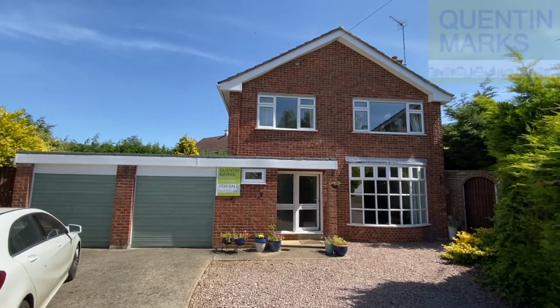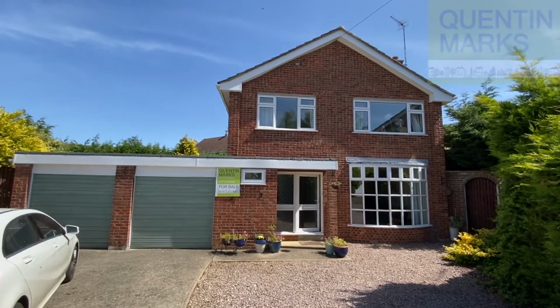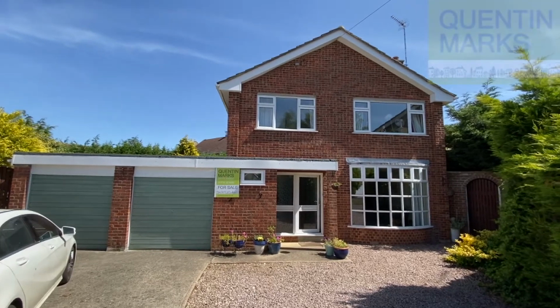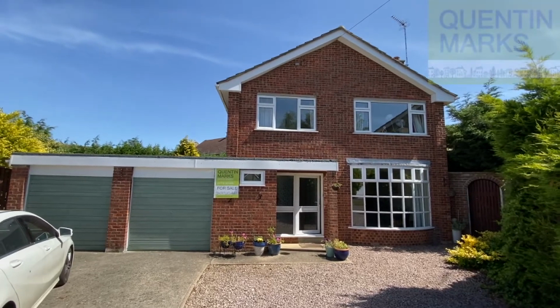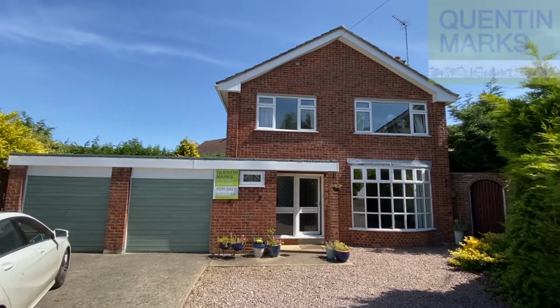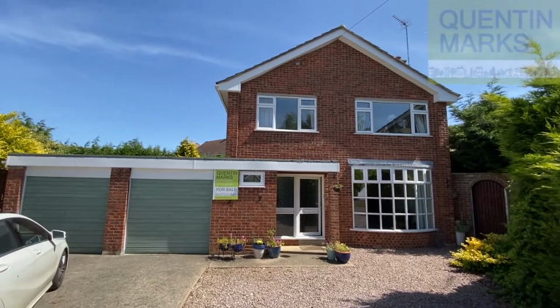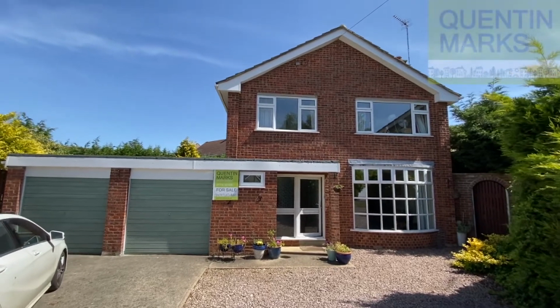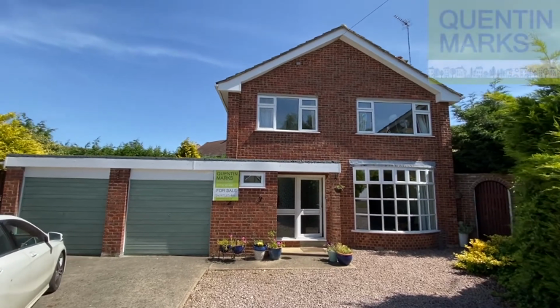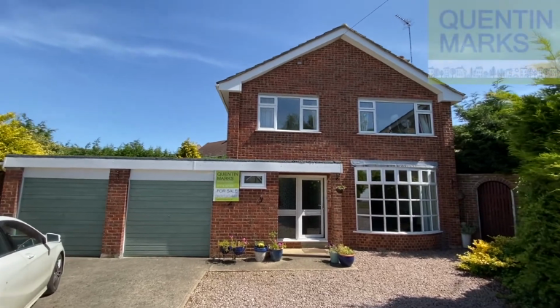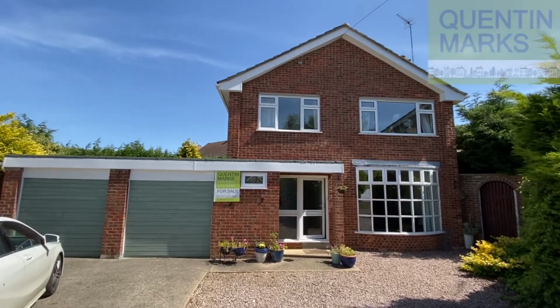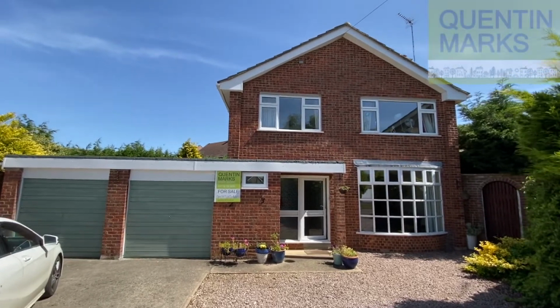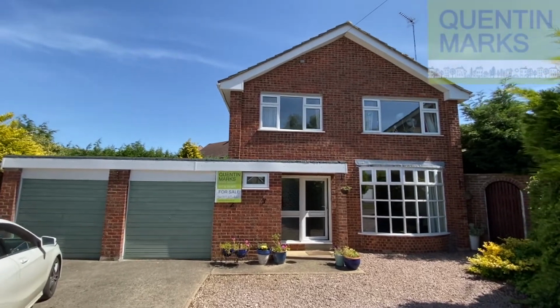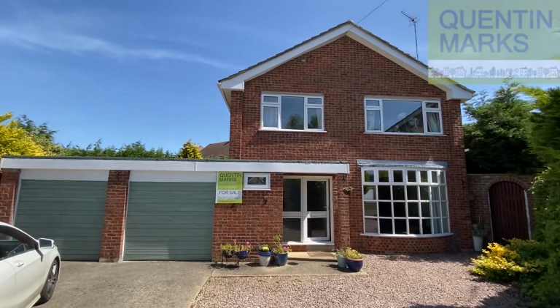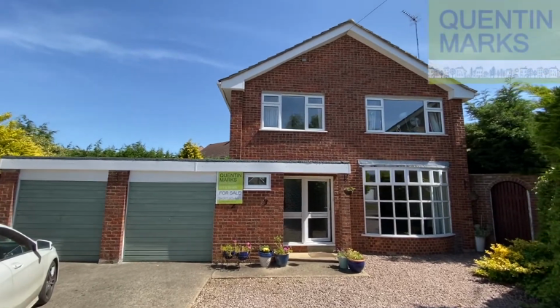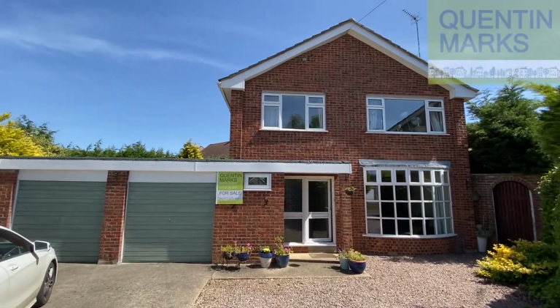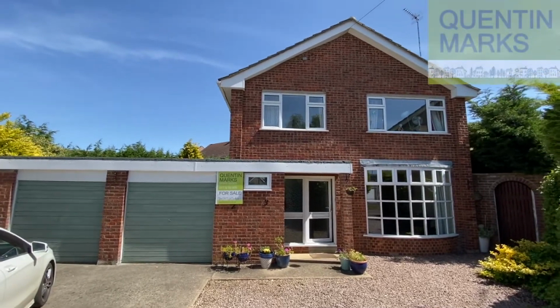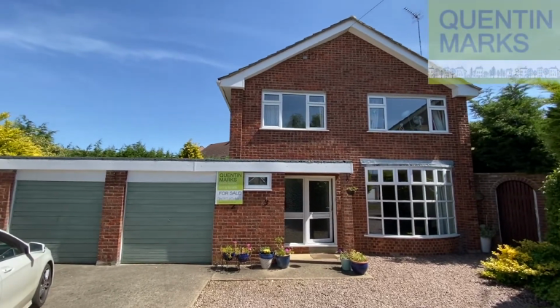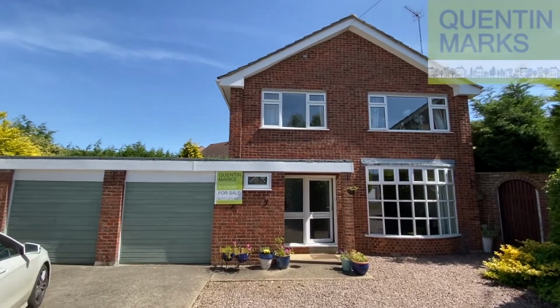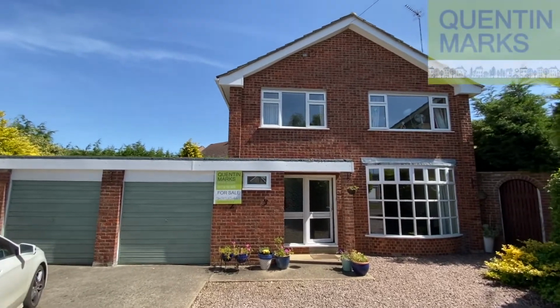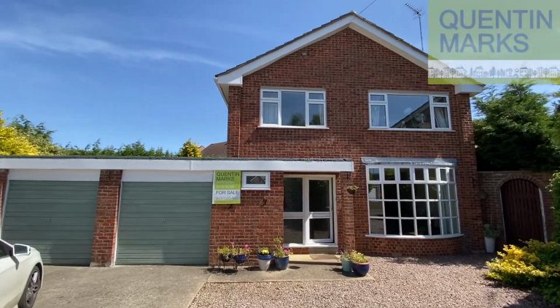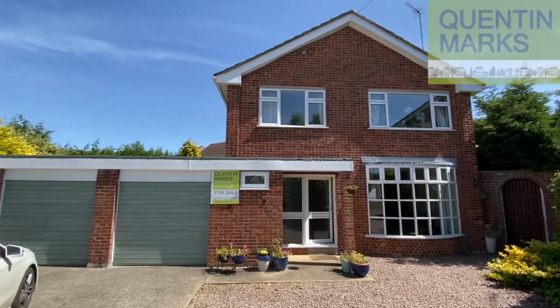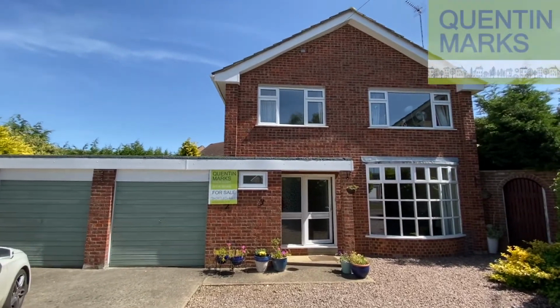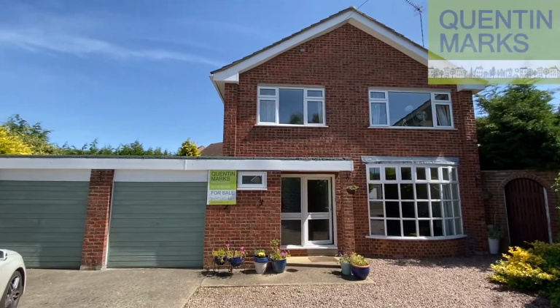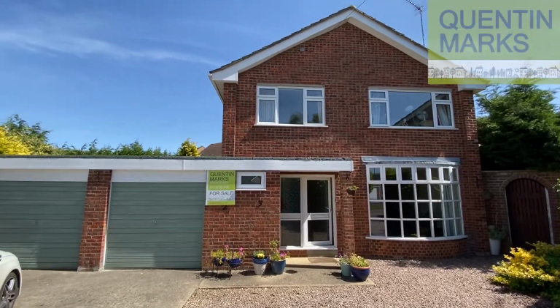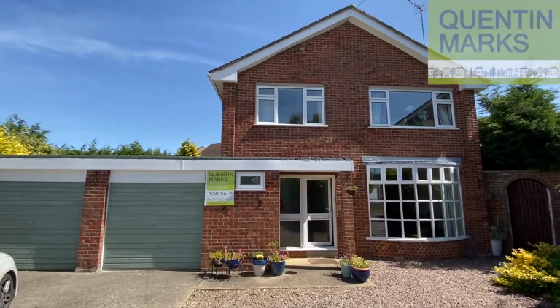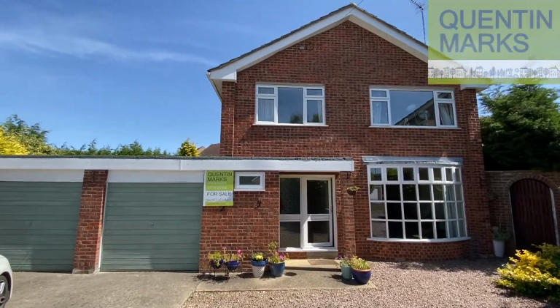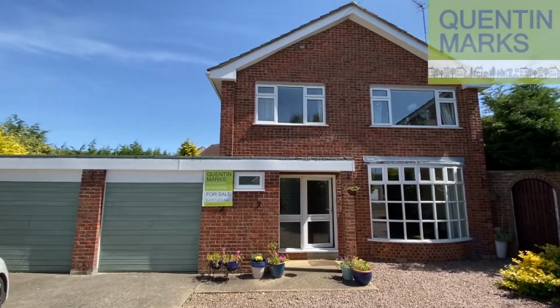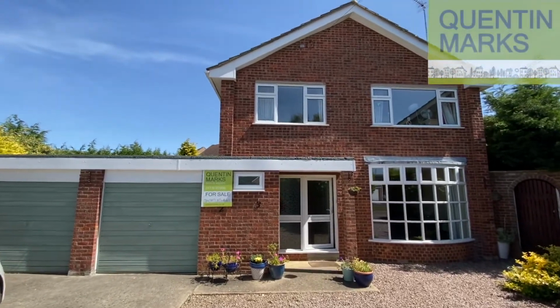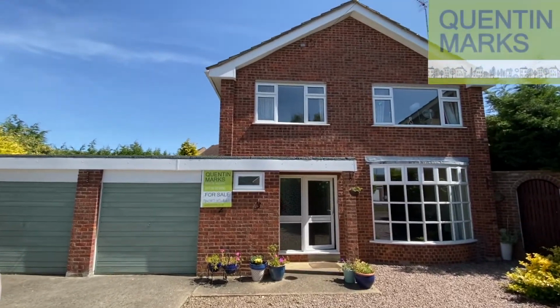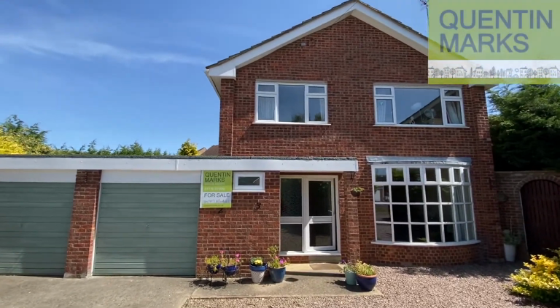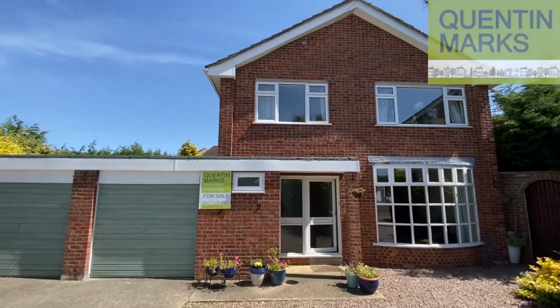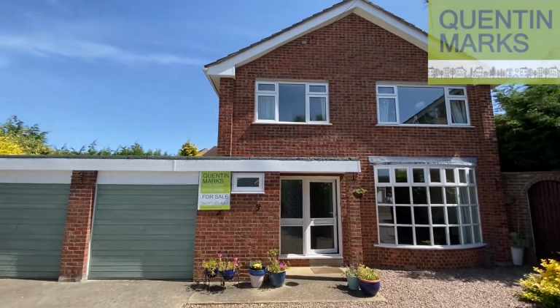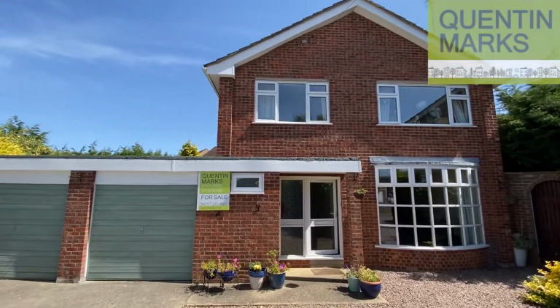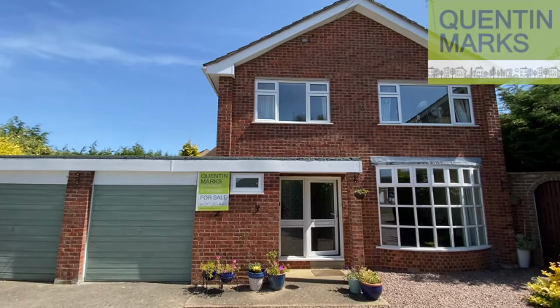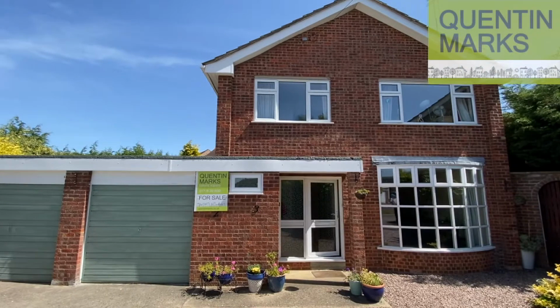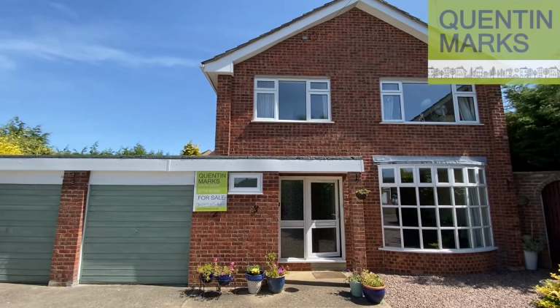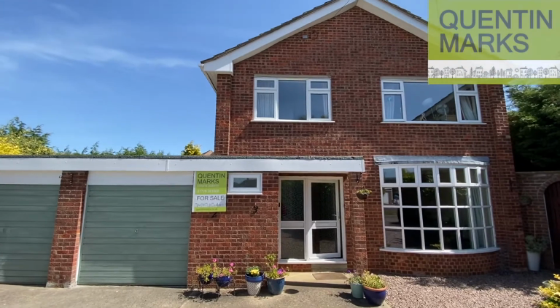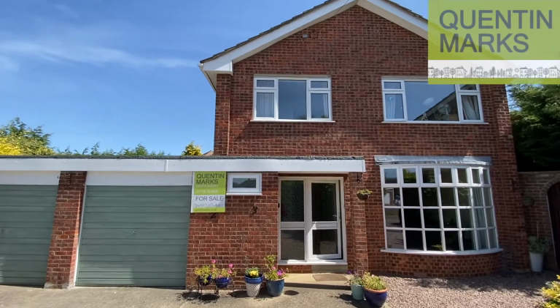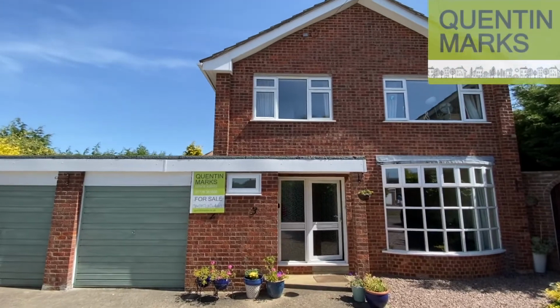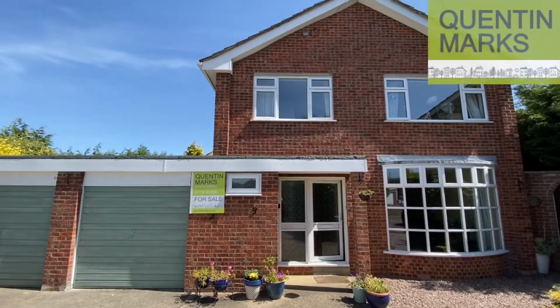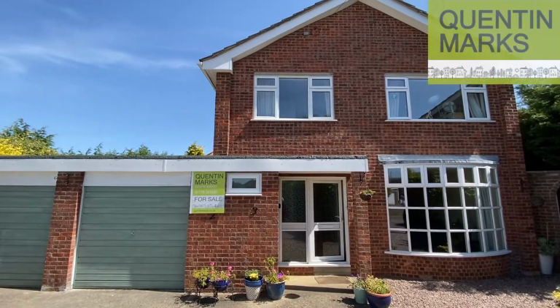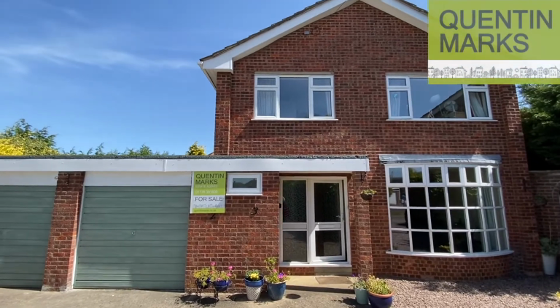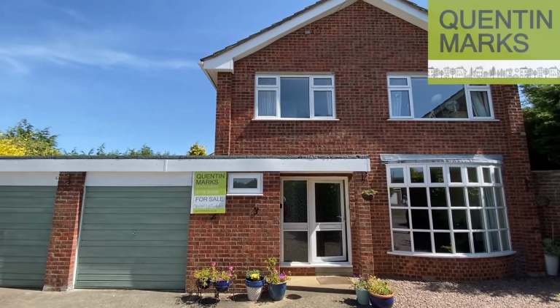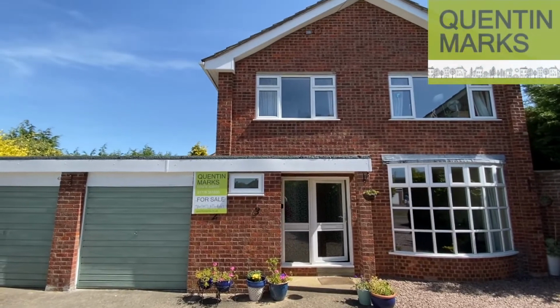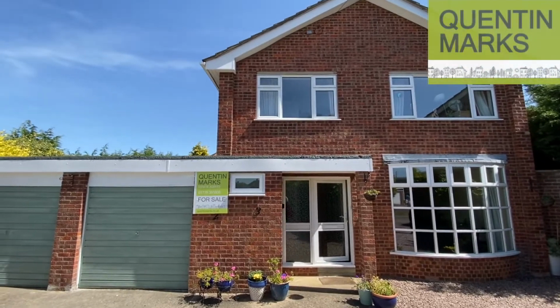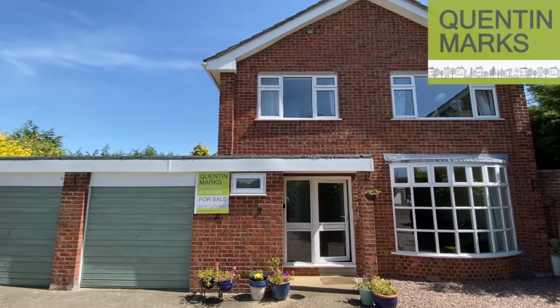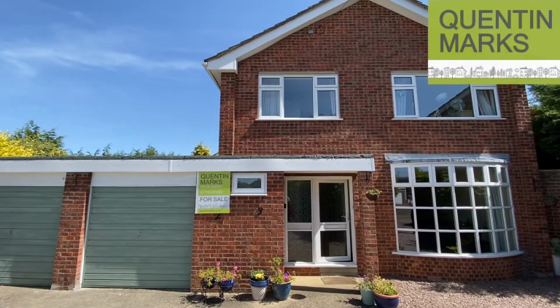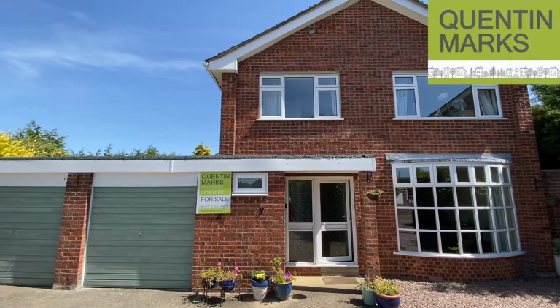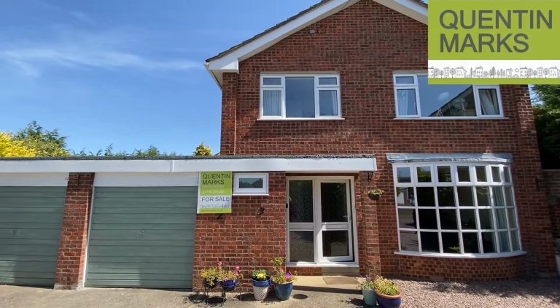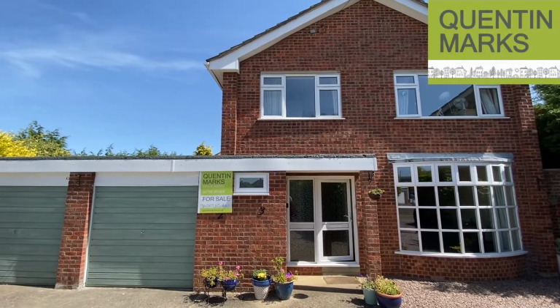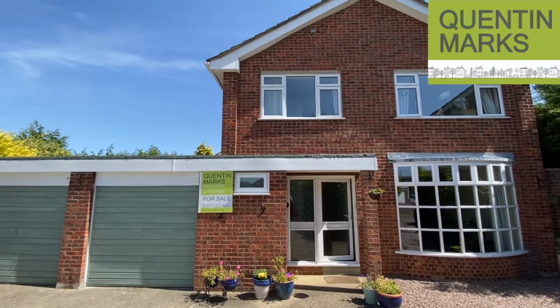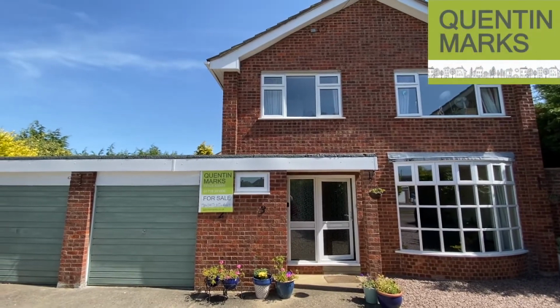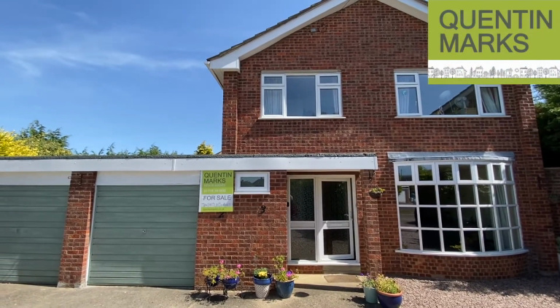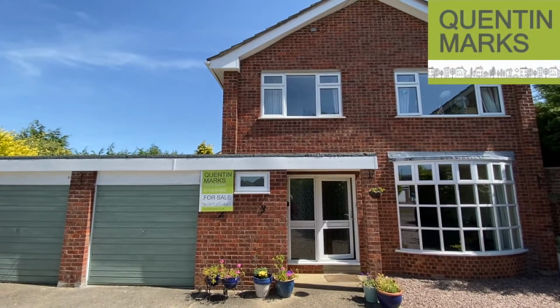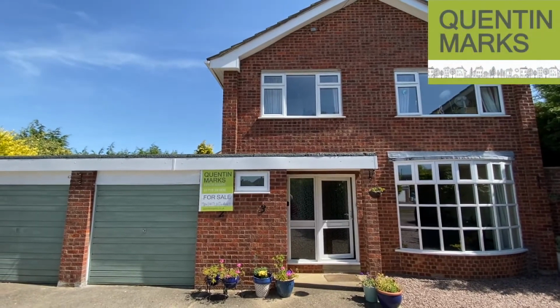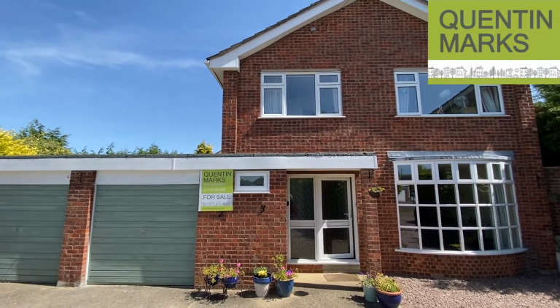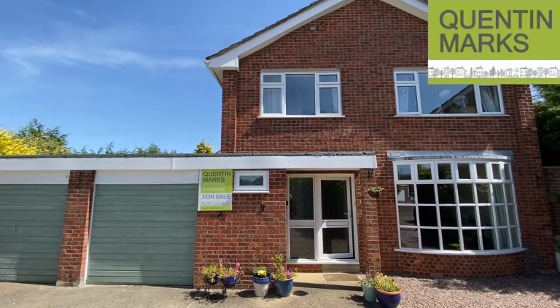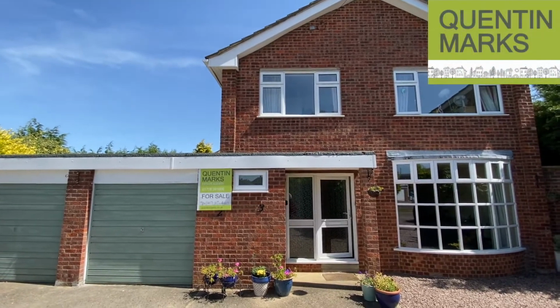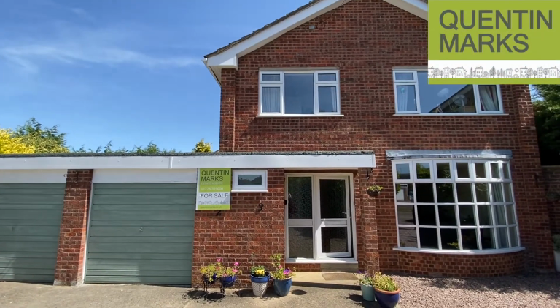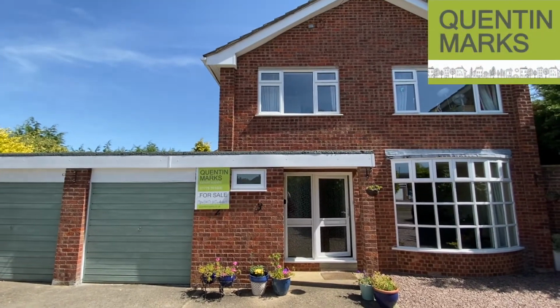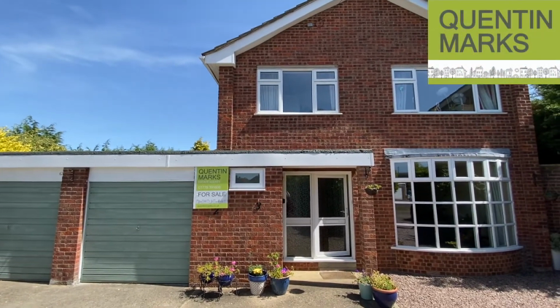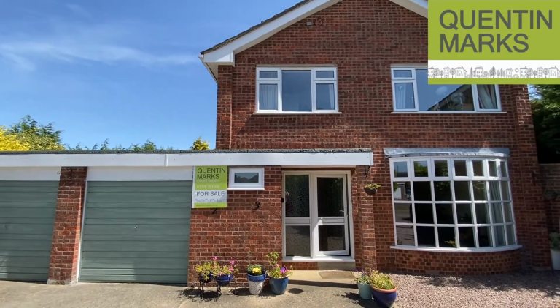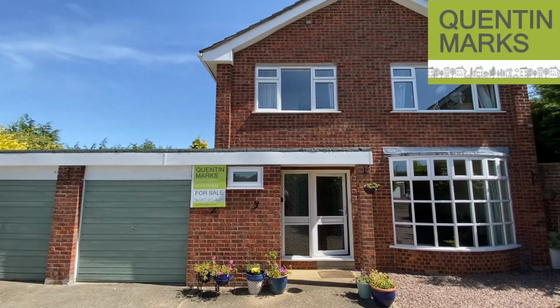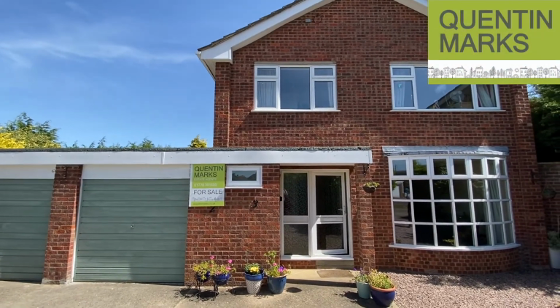We're now in Godiva Crescent, looking at this four bedroom home with a double garage.